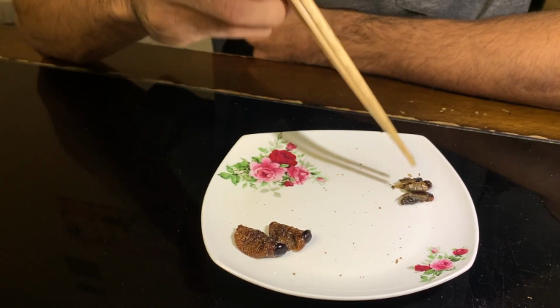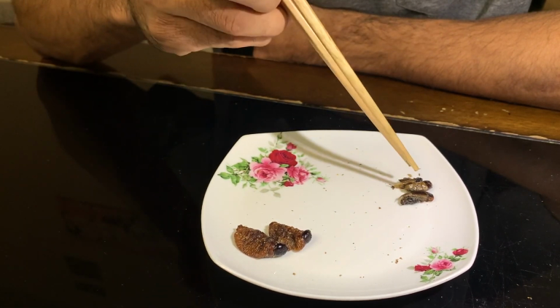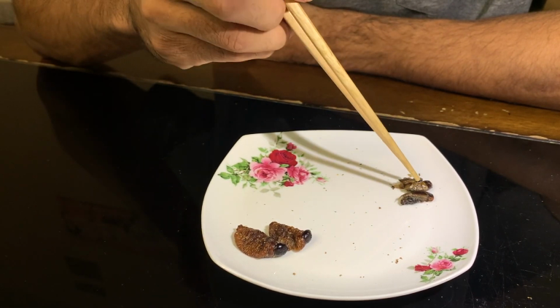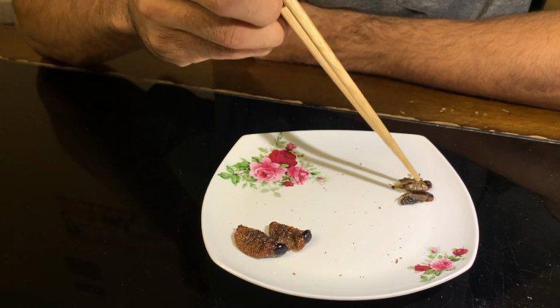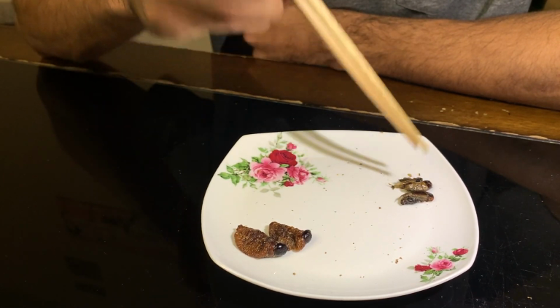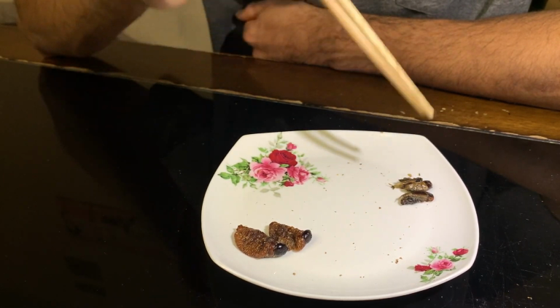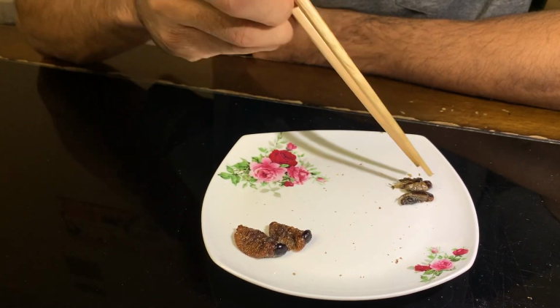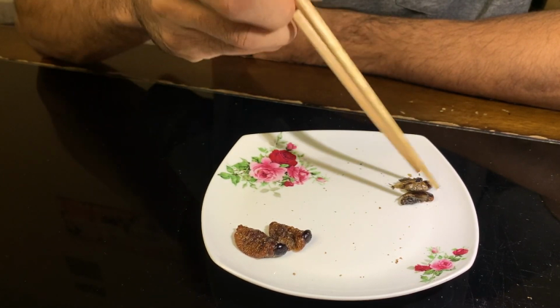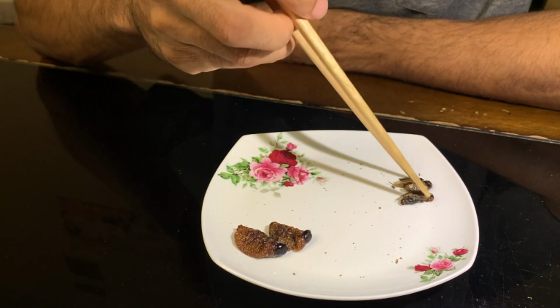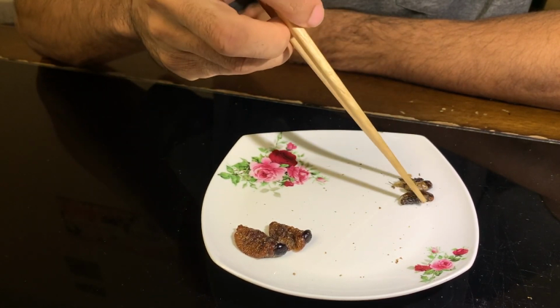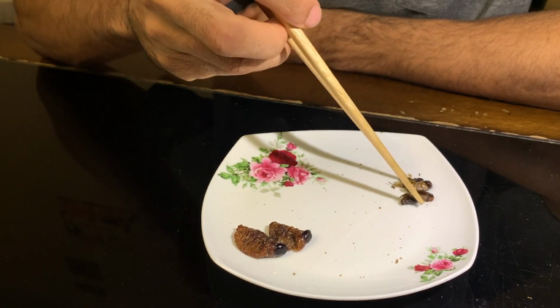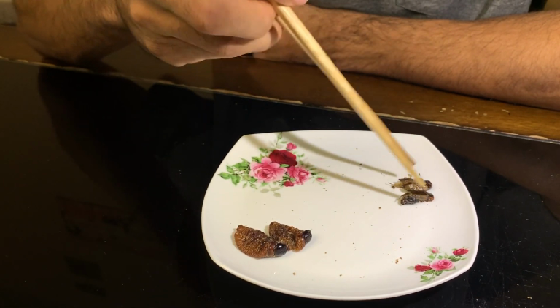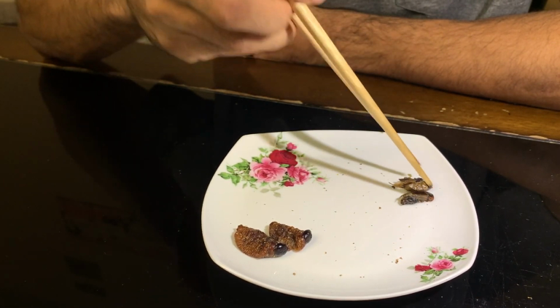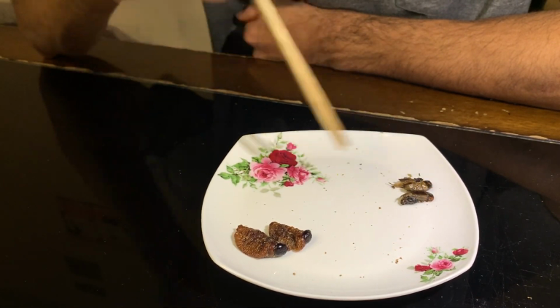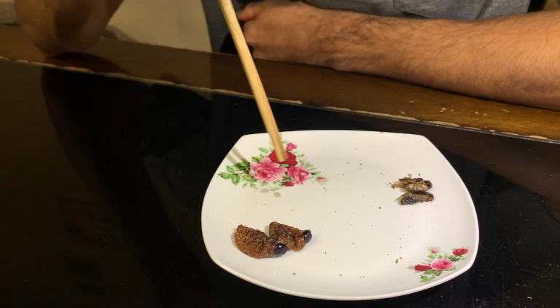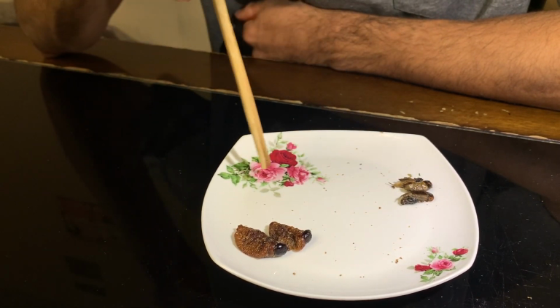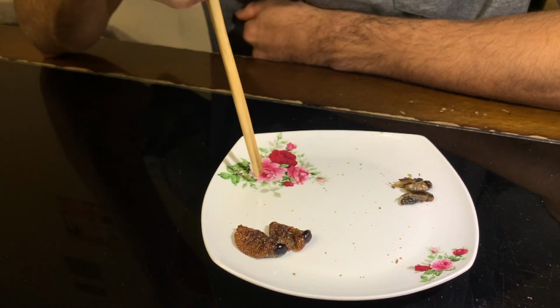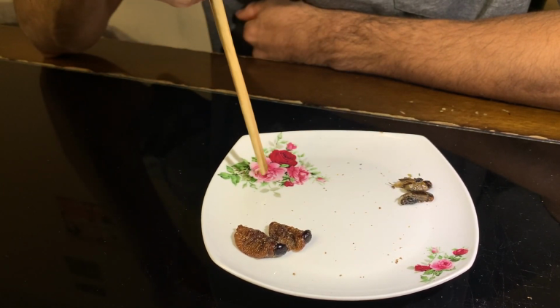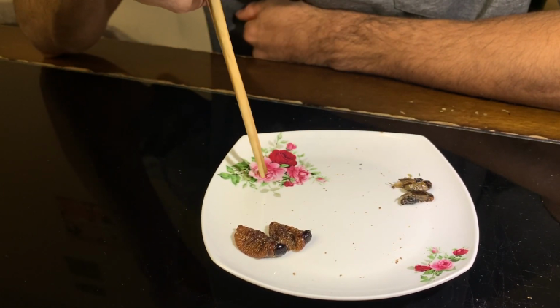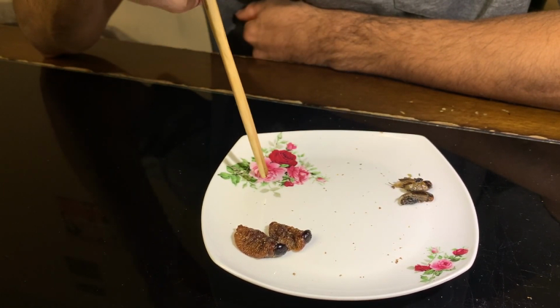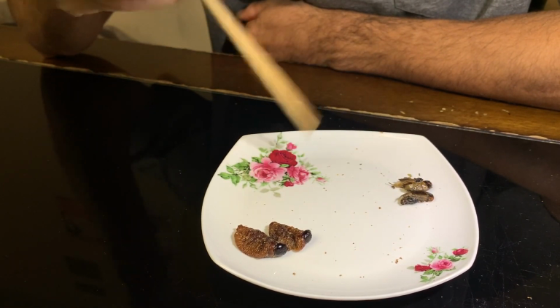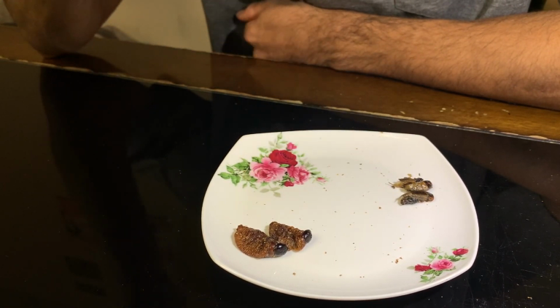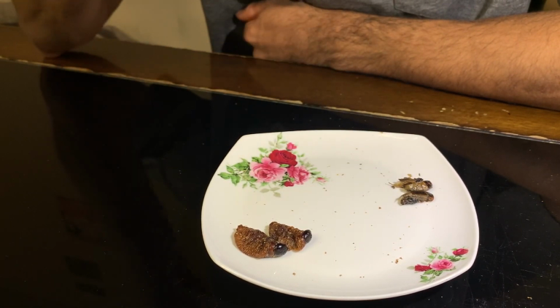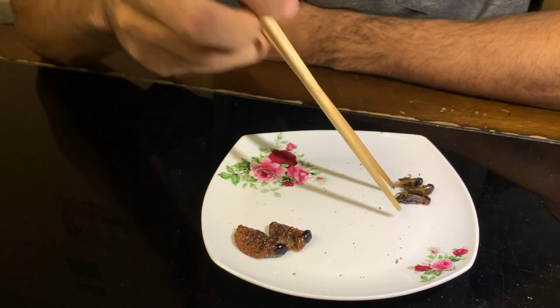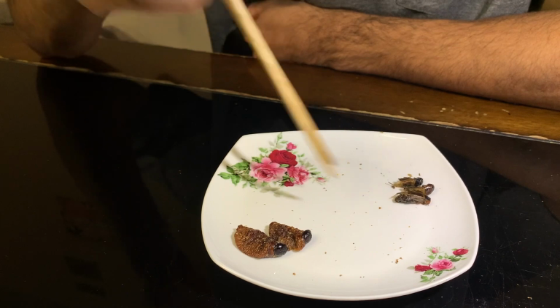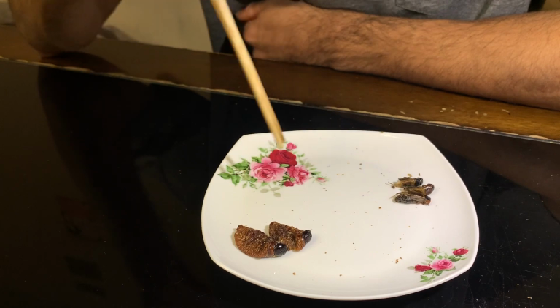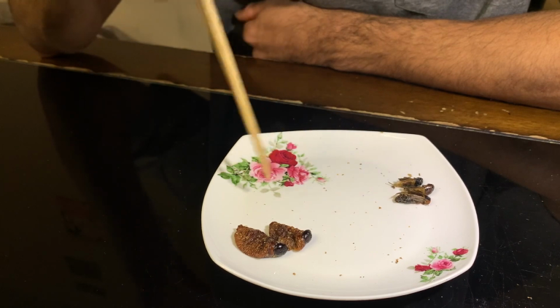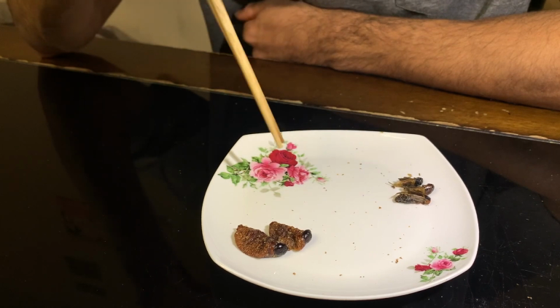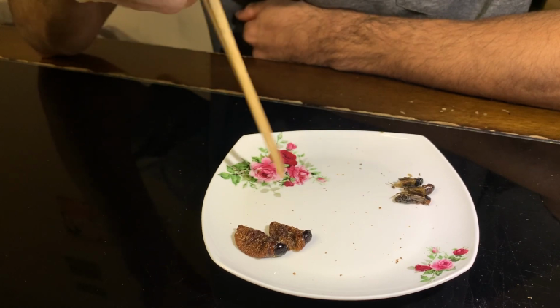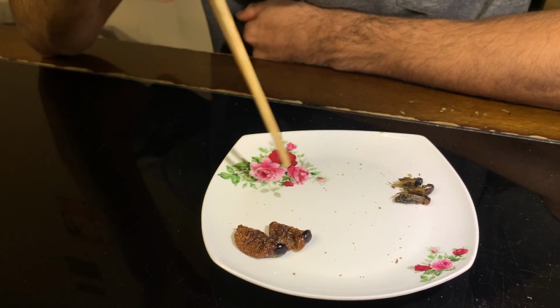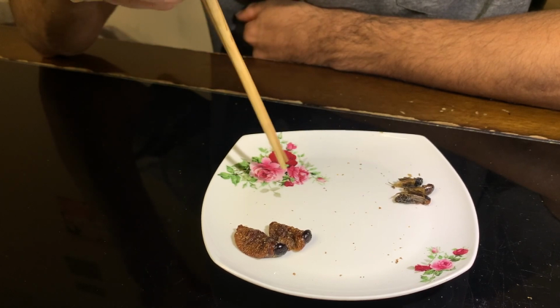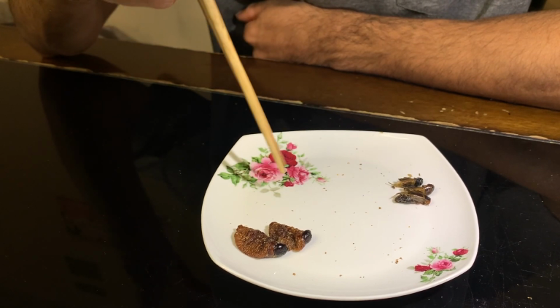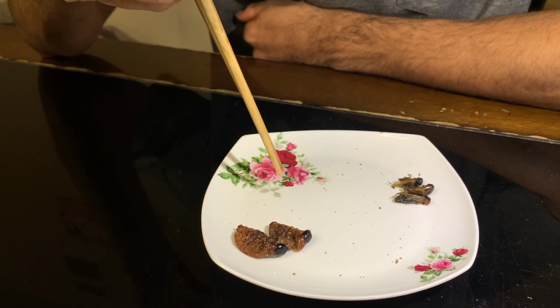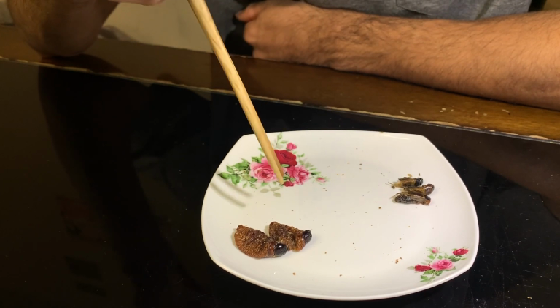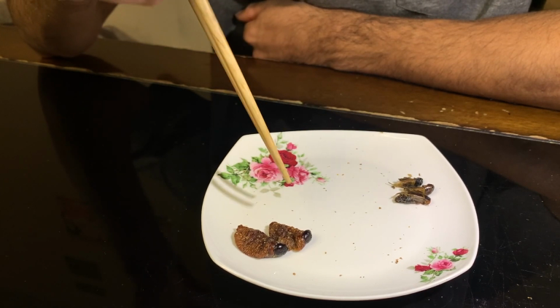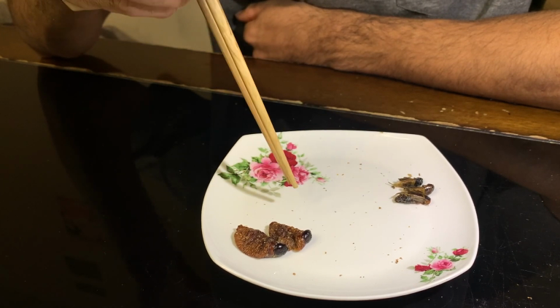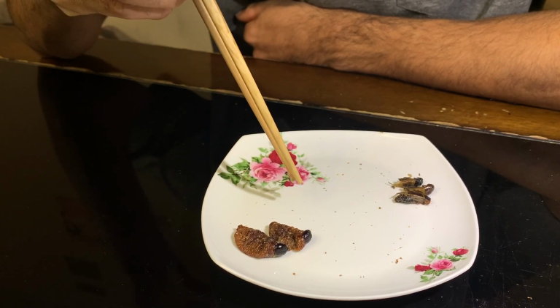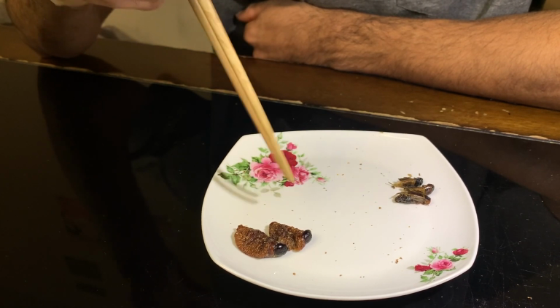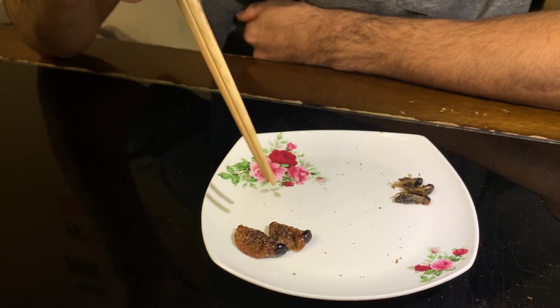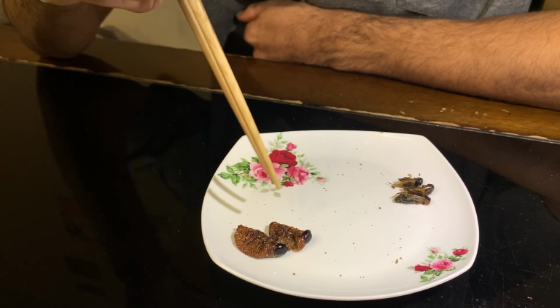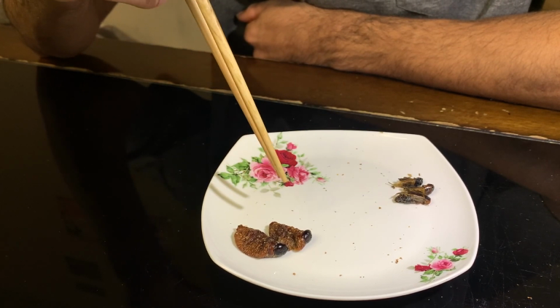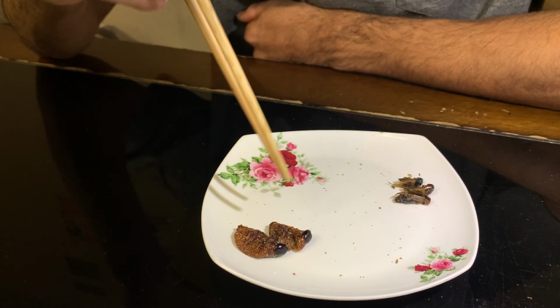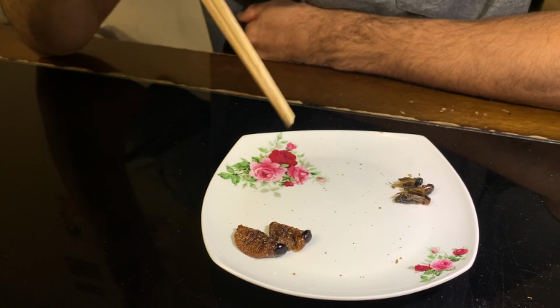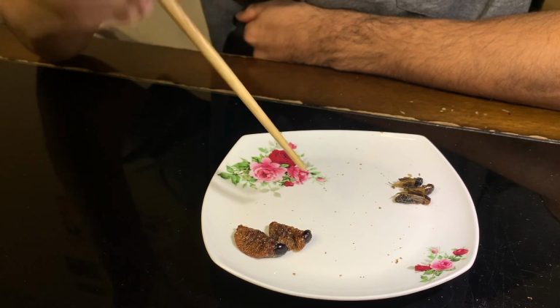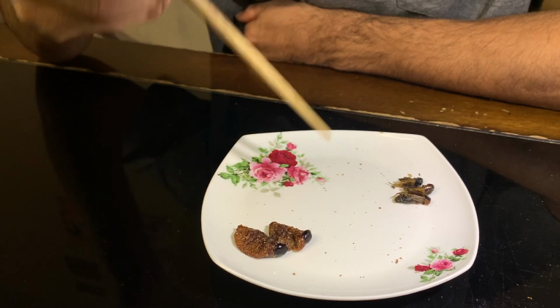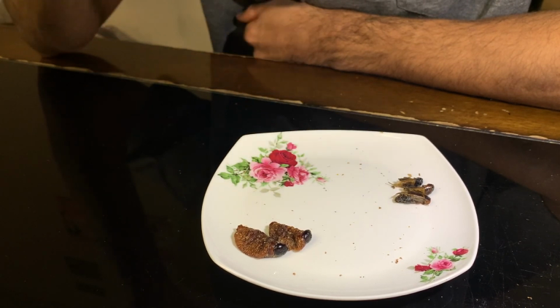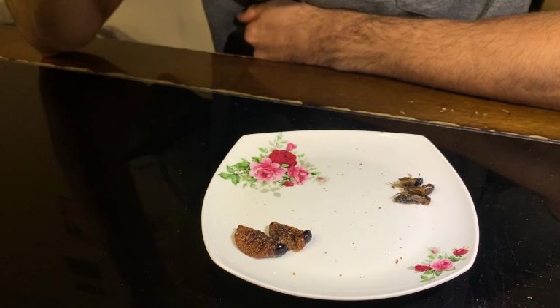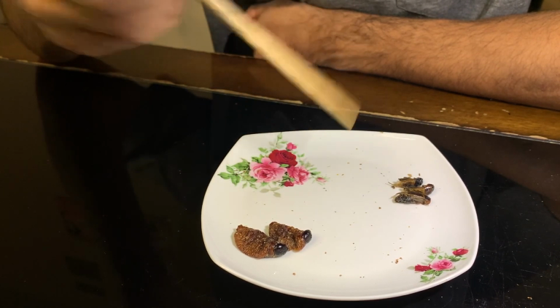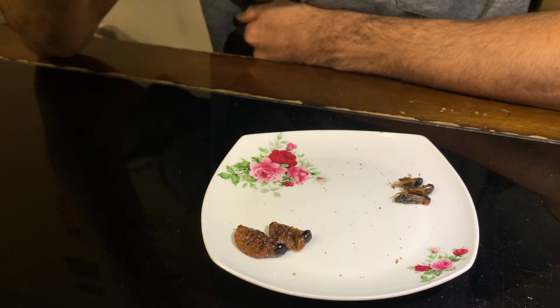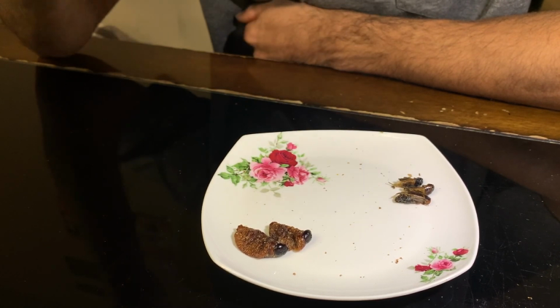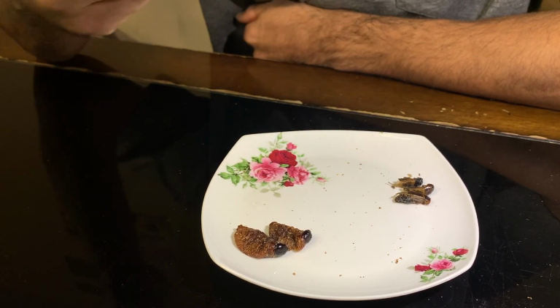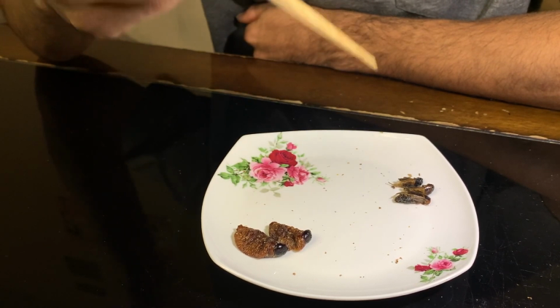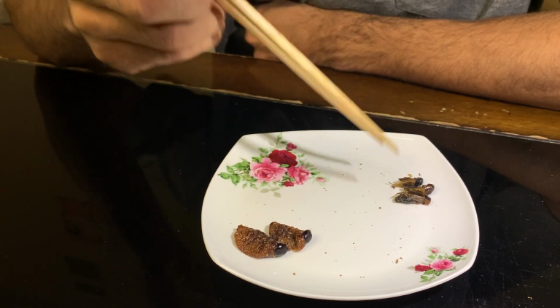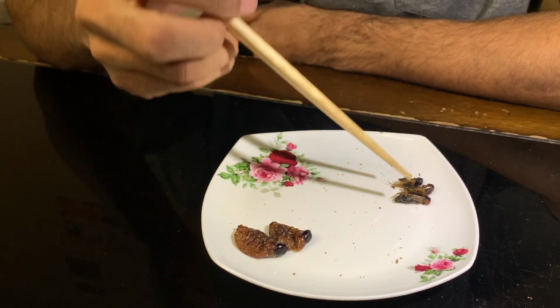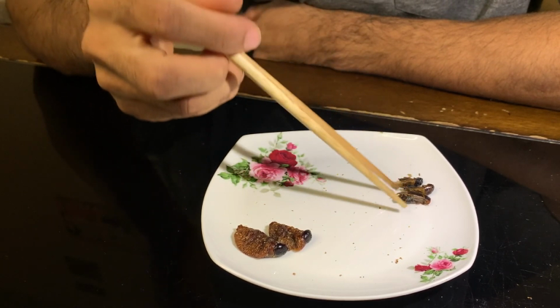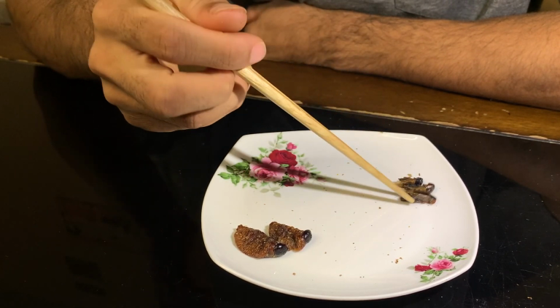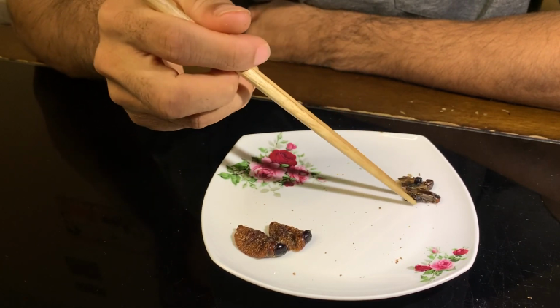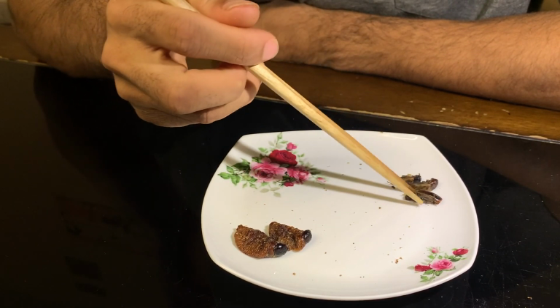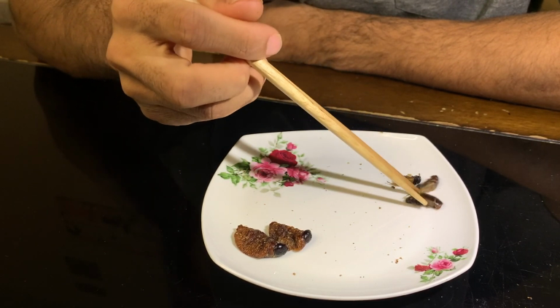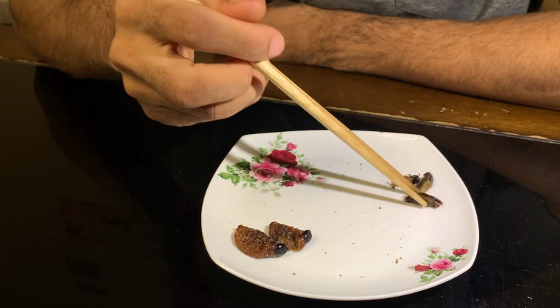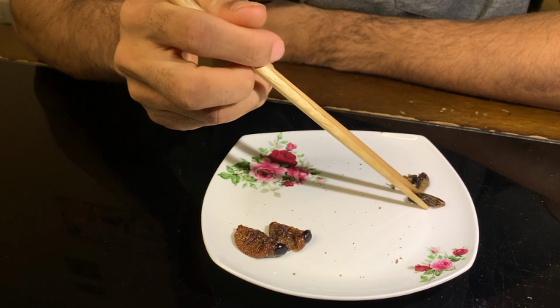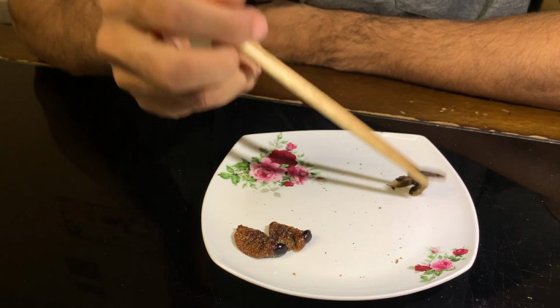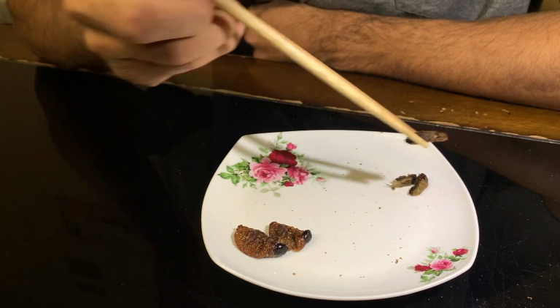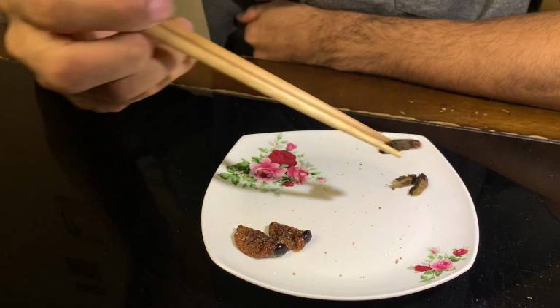These ones are definitely stronger than the other crickets. It's like the same flavor but even stronger - definitely with these ones.